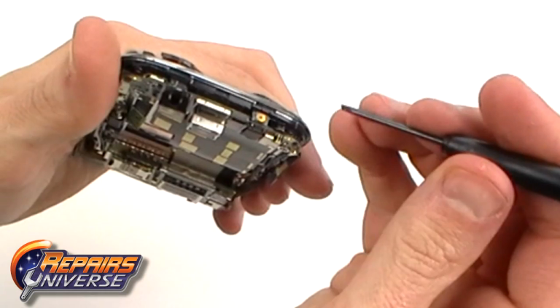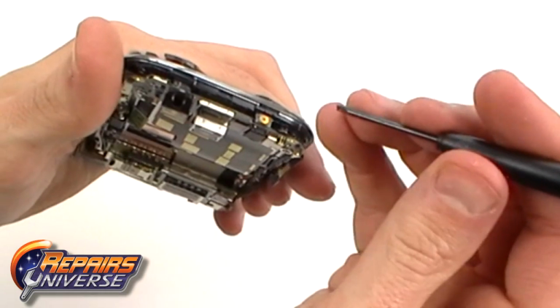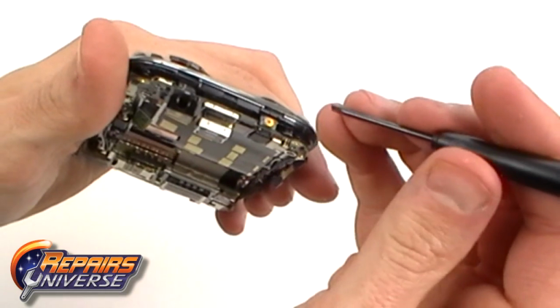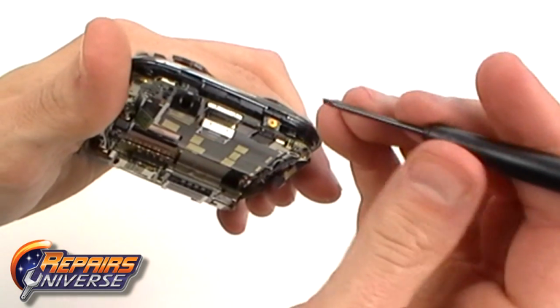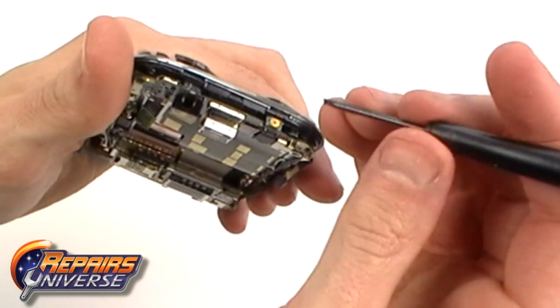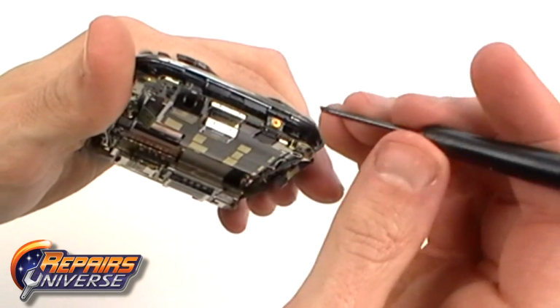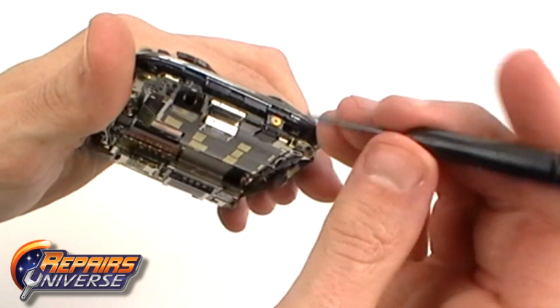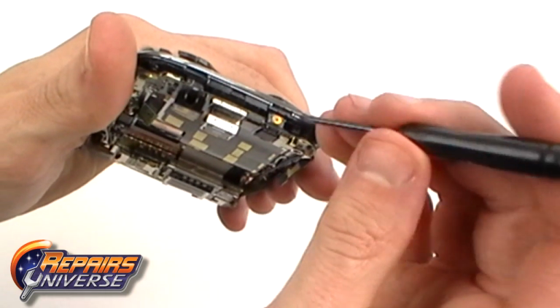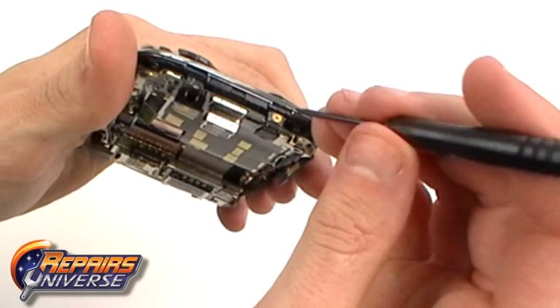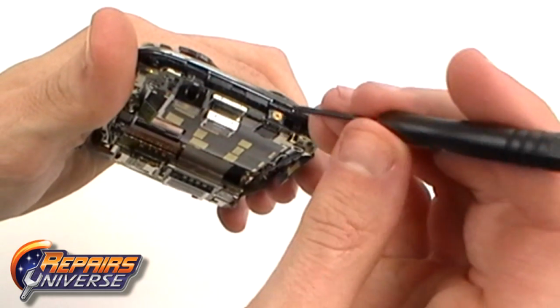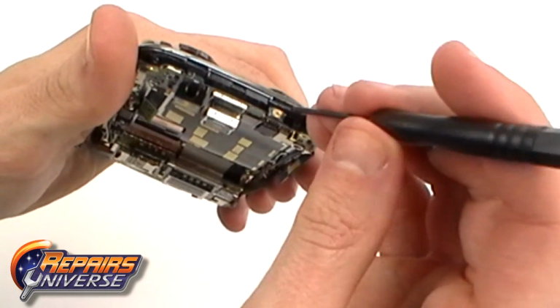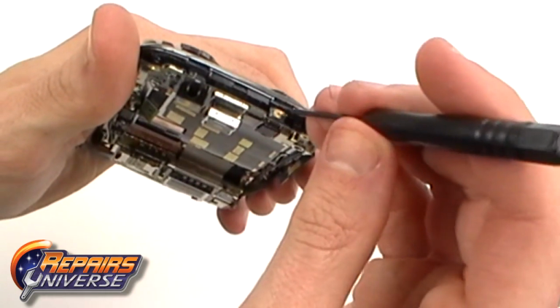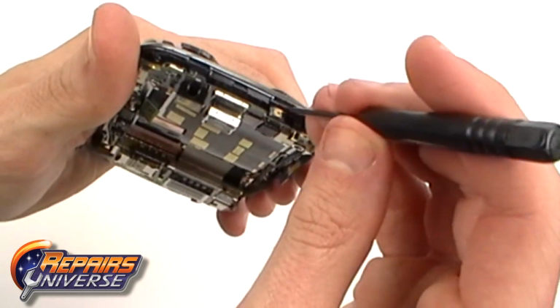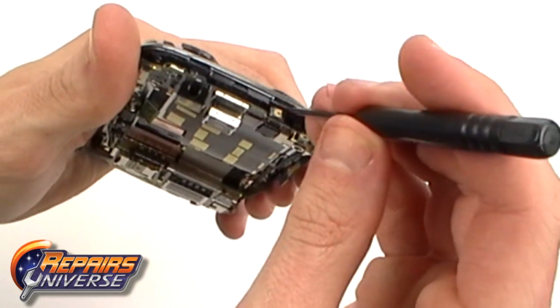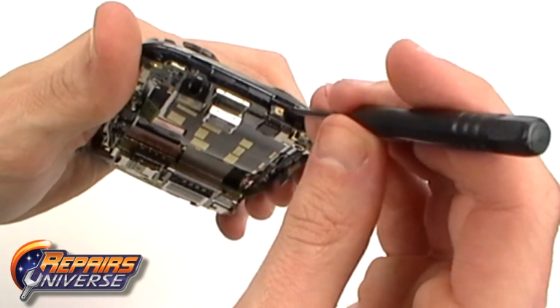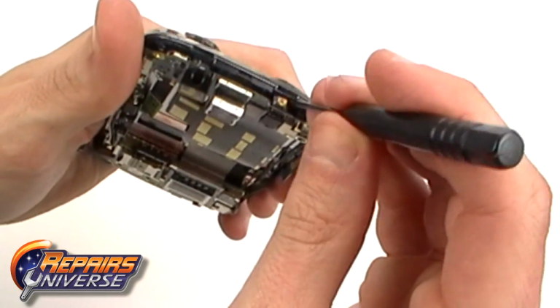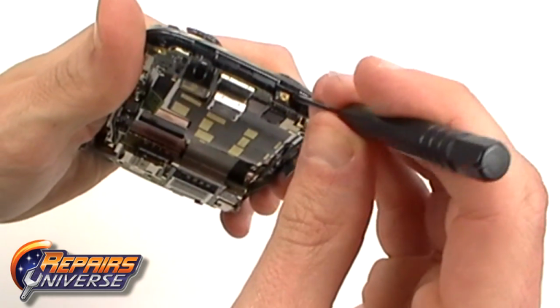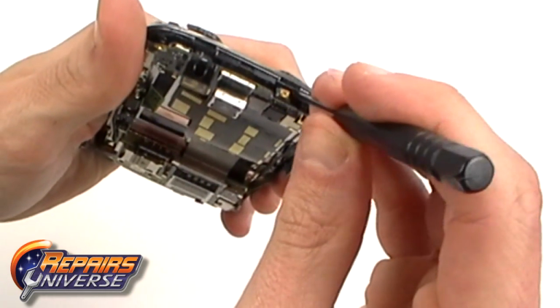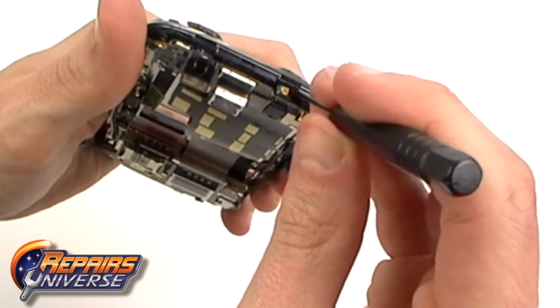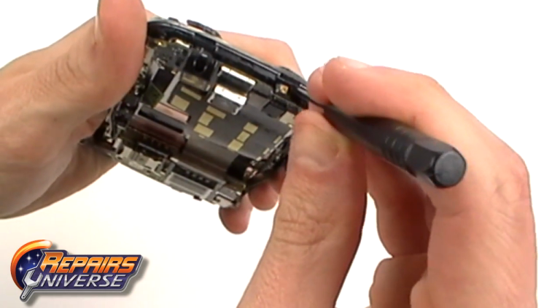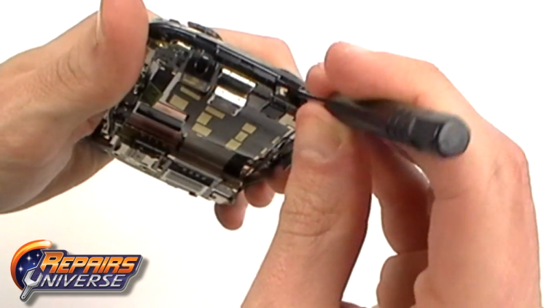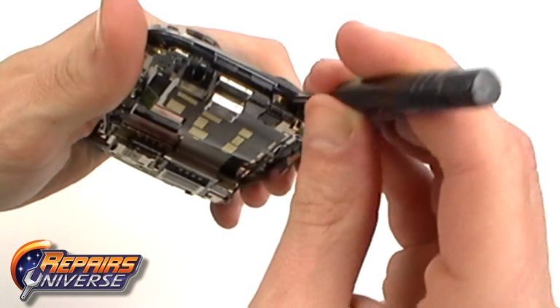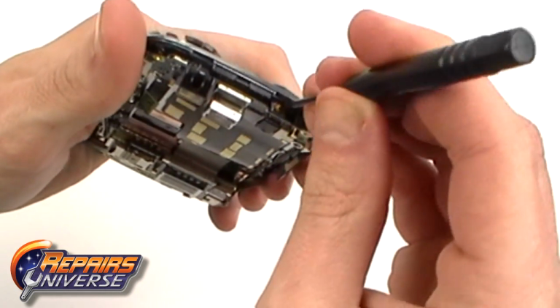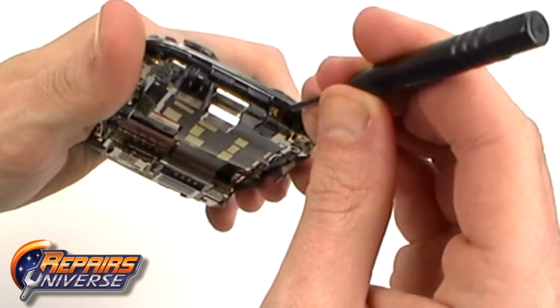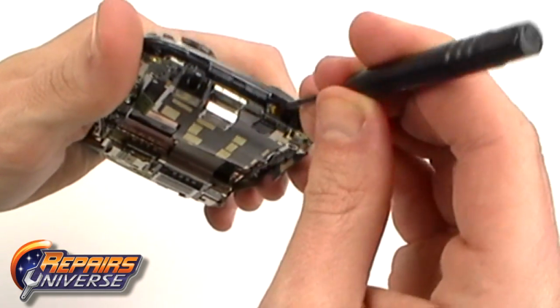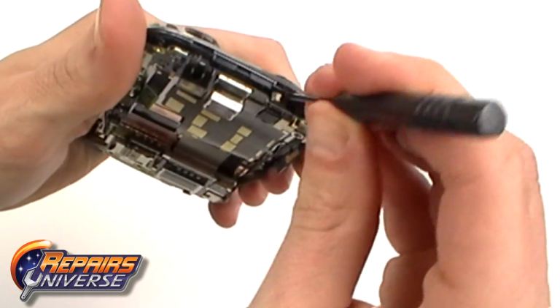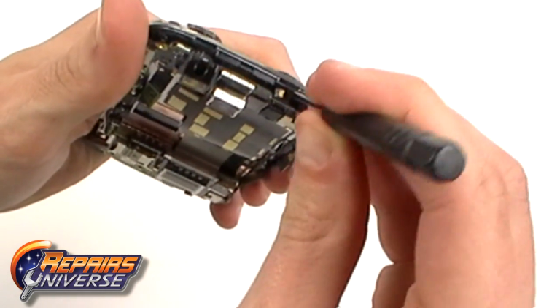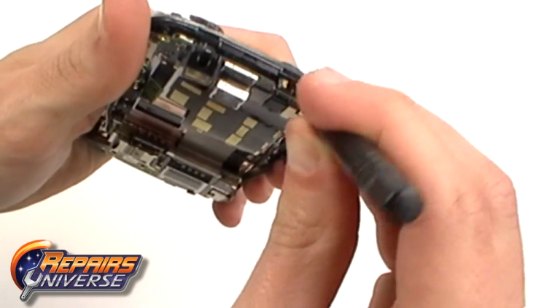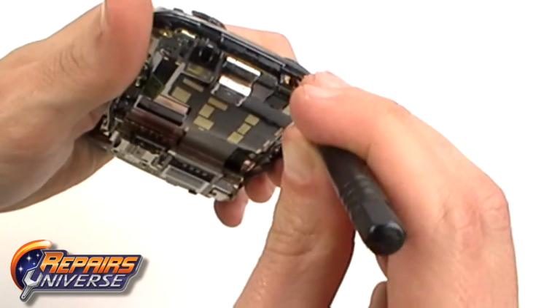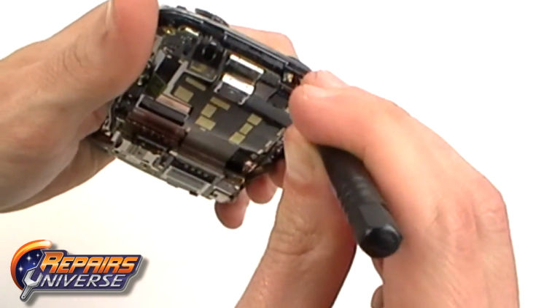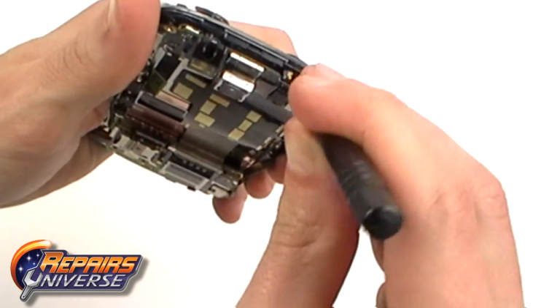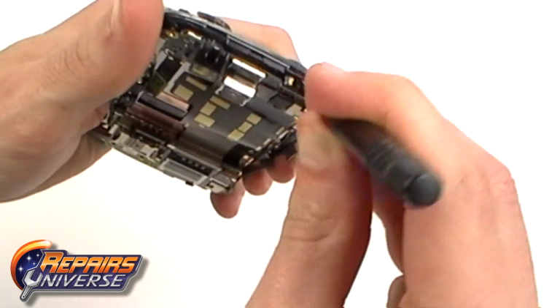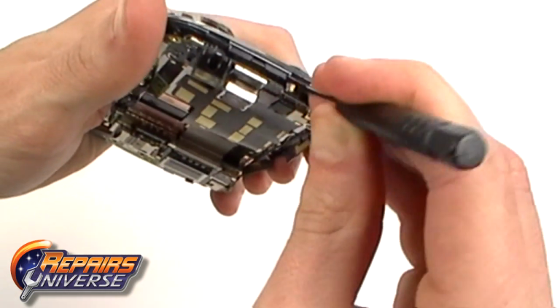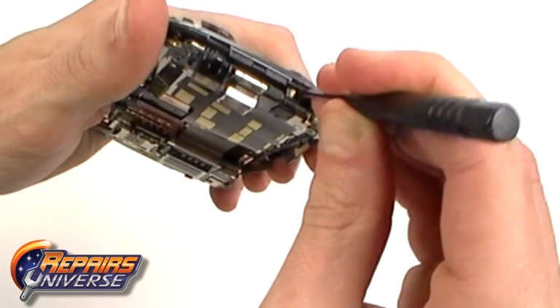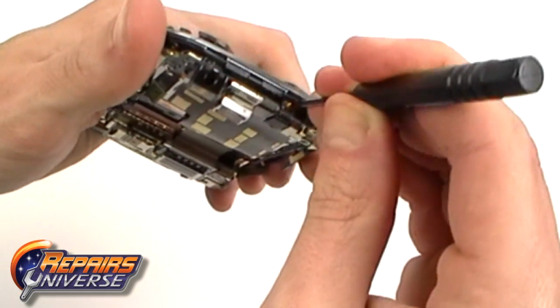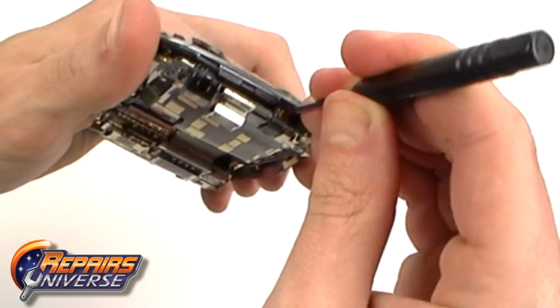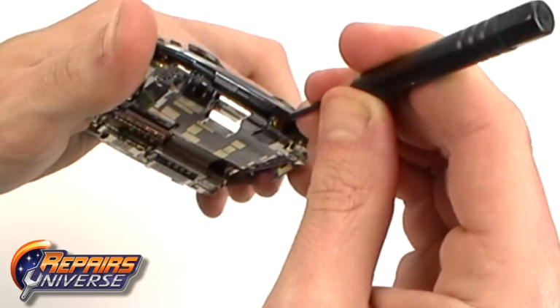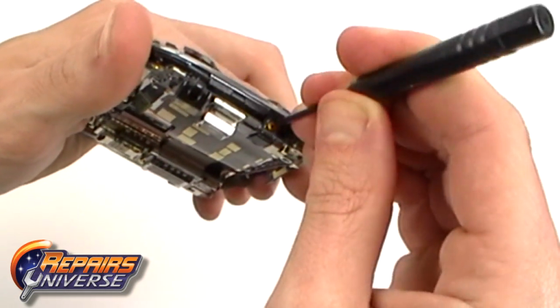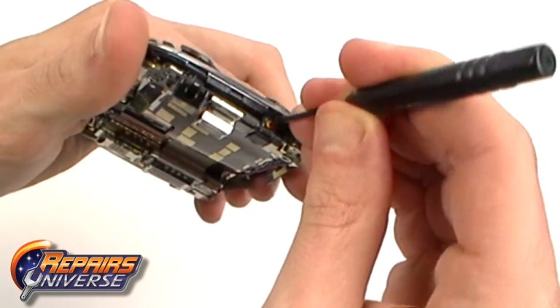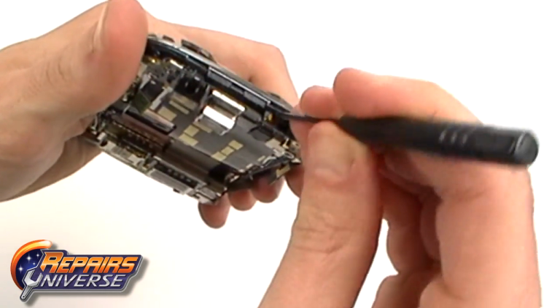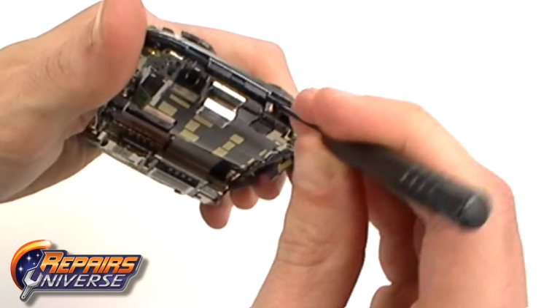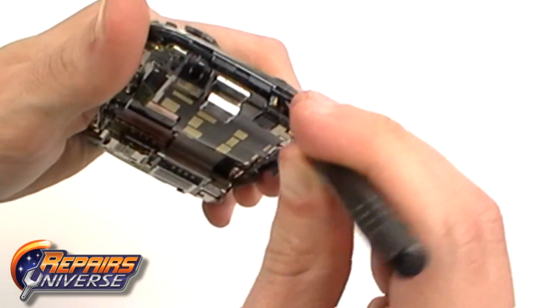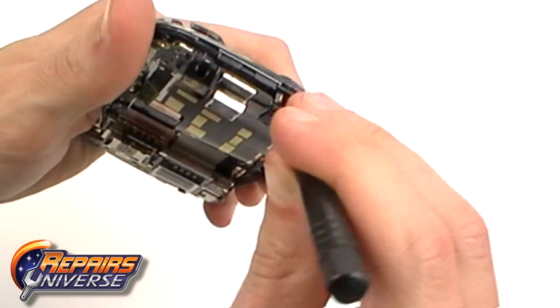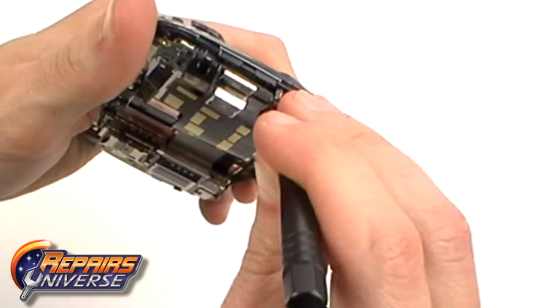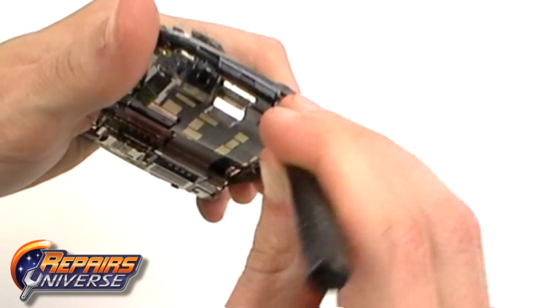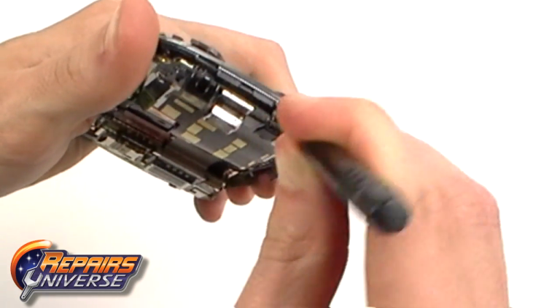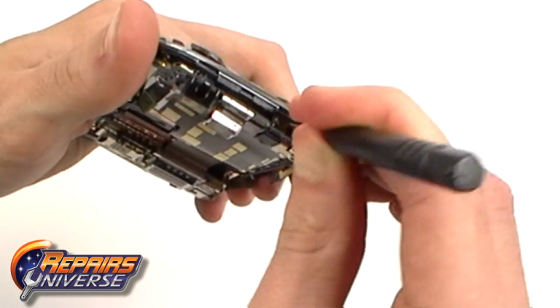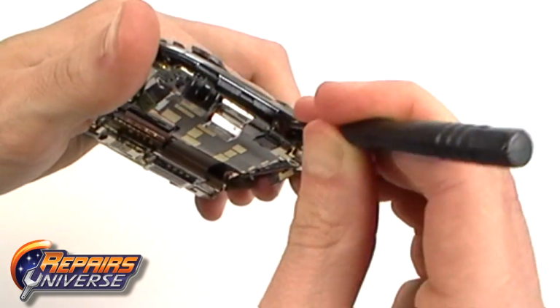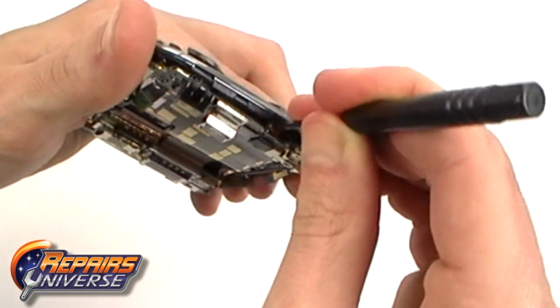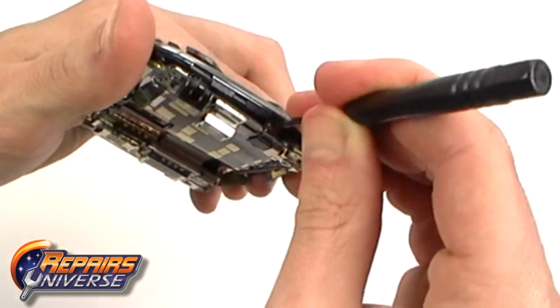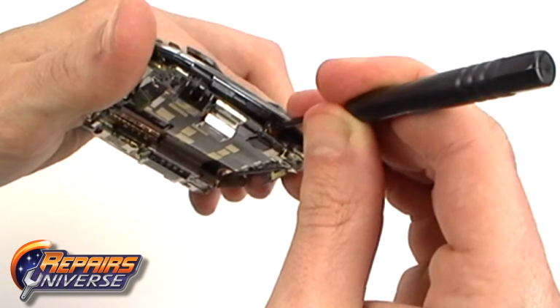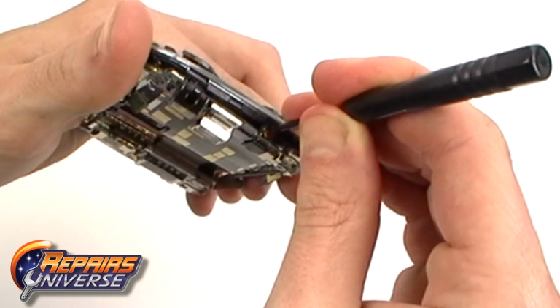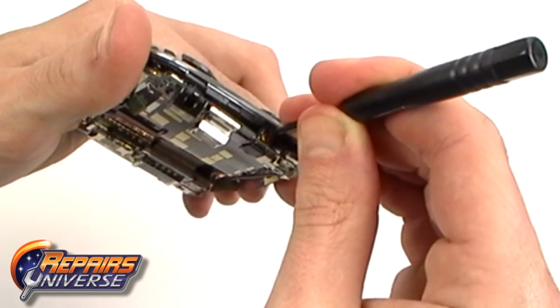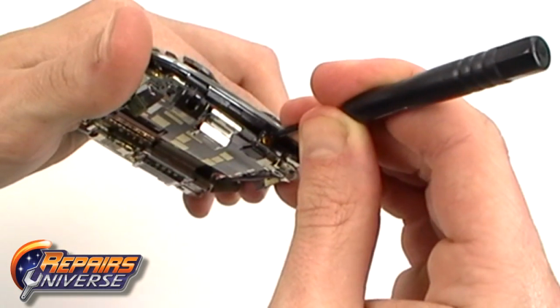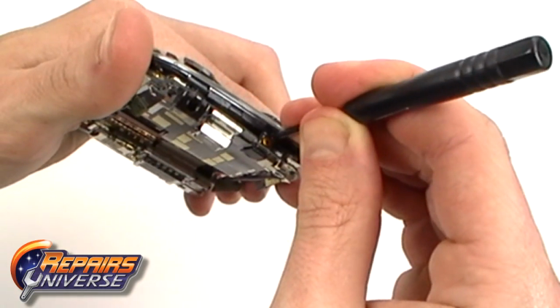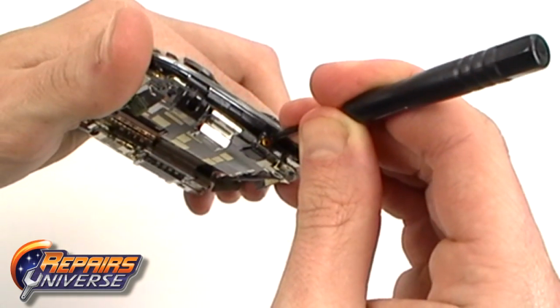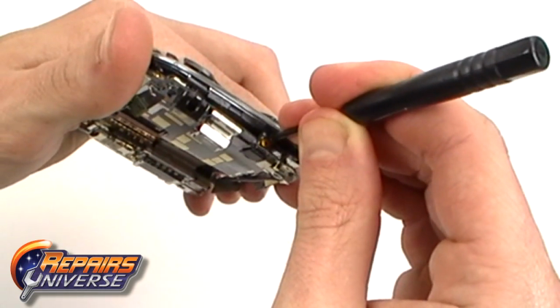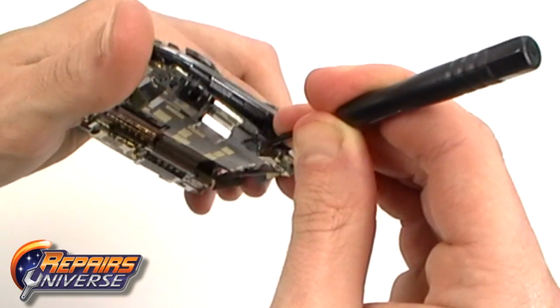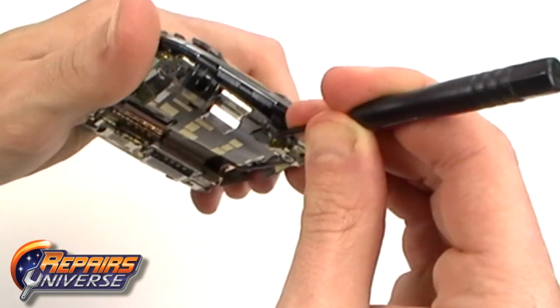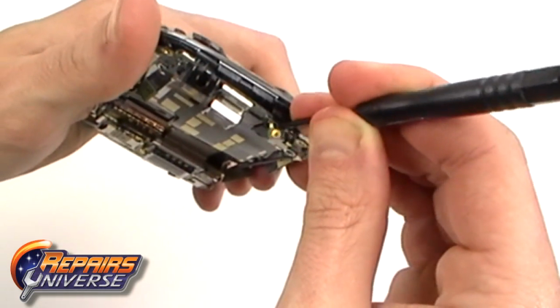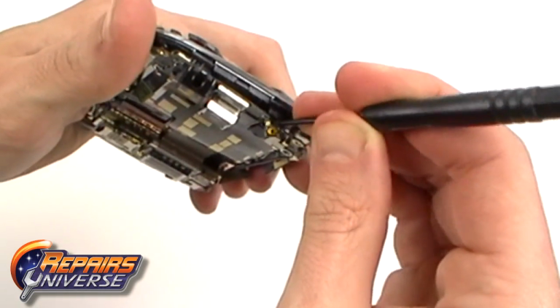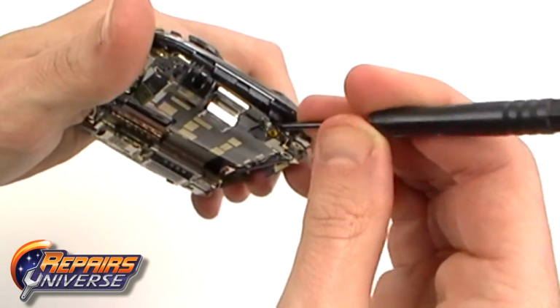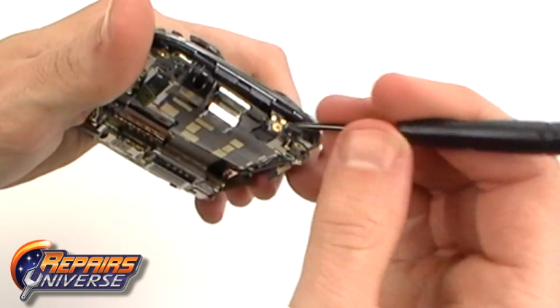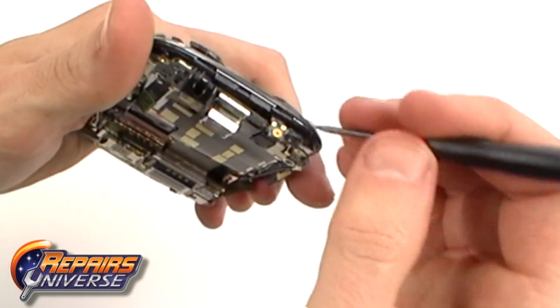Using a small screwdriver or safe open pry tool, release the power button flex cable.